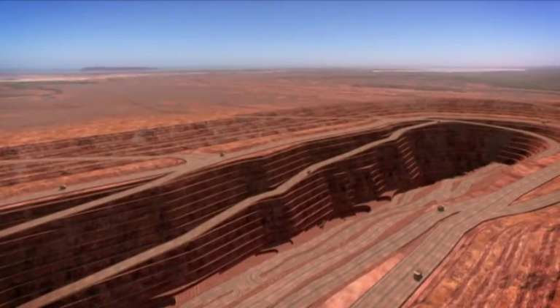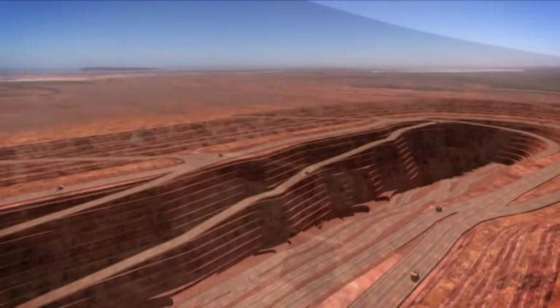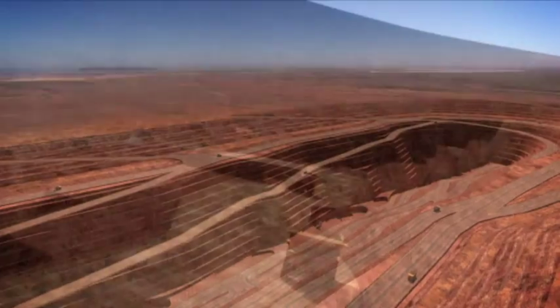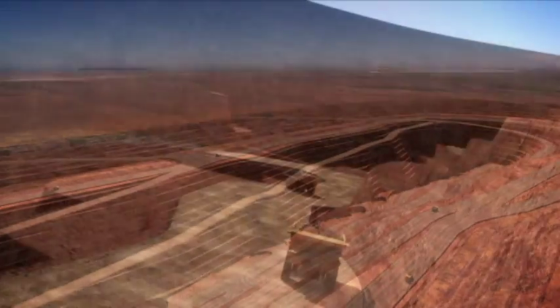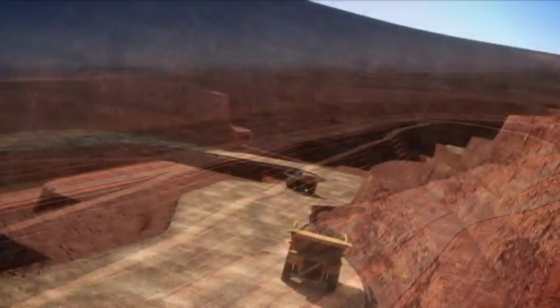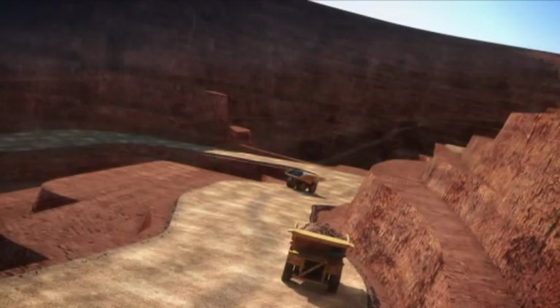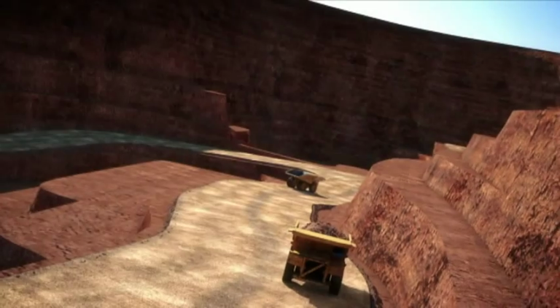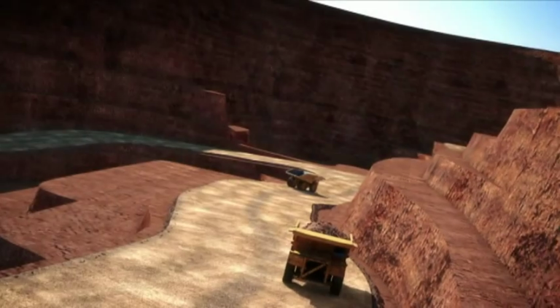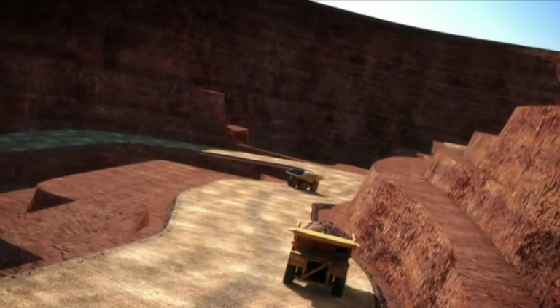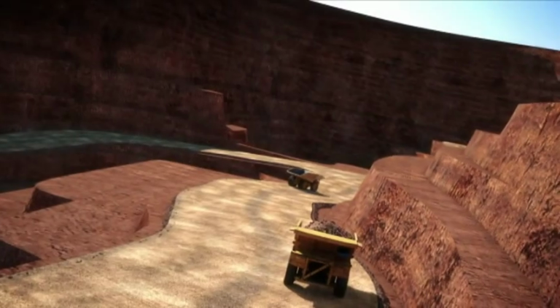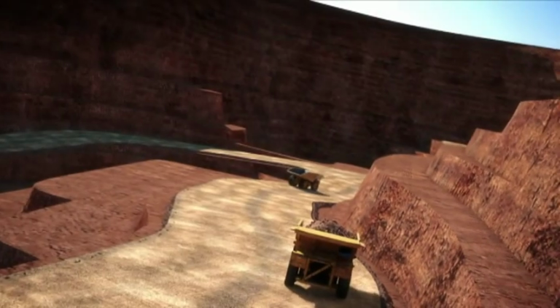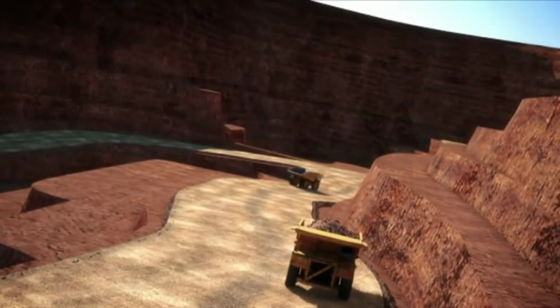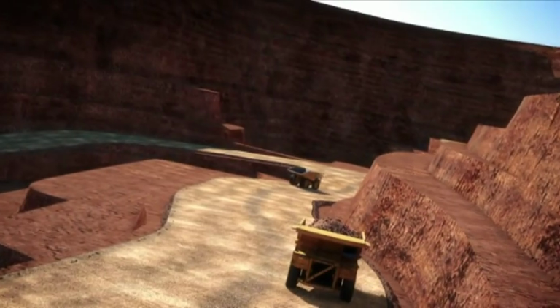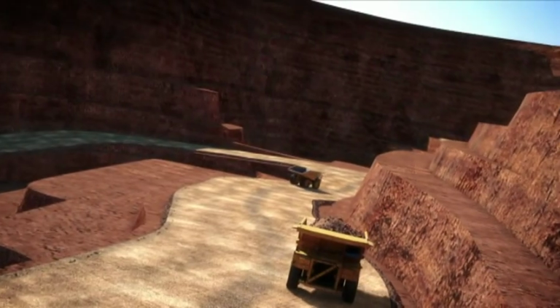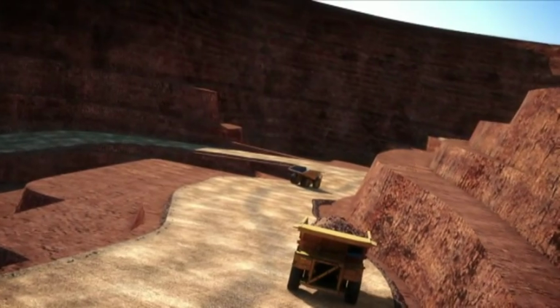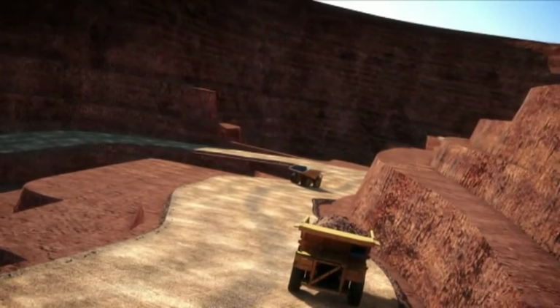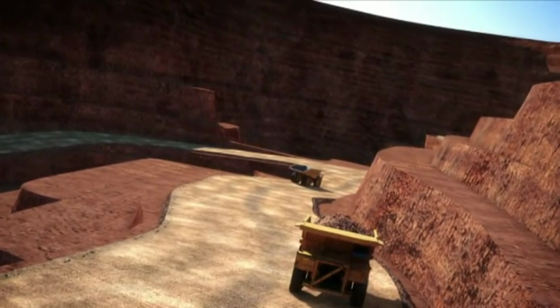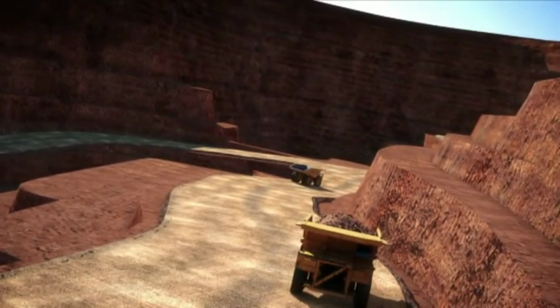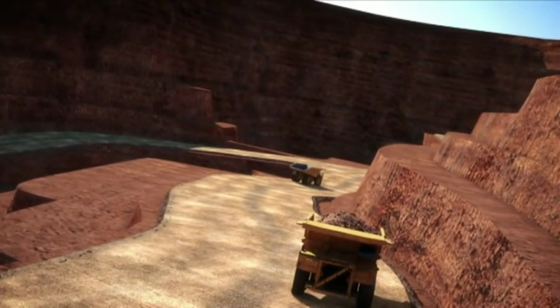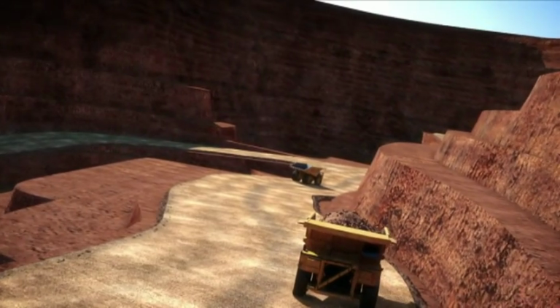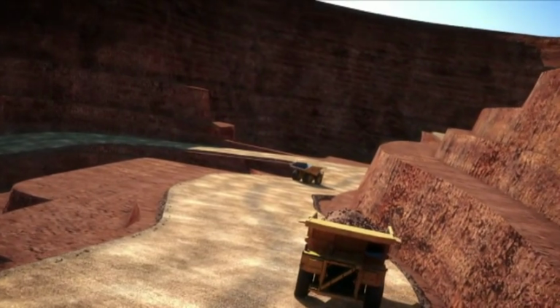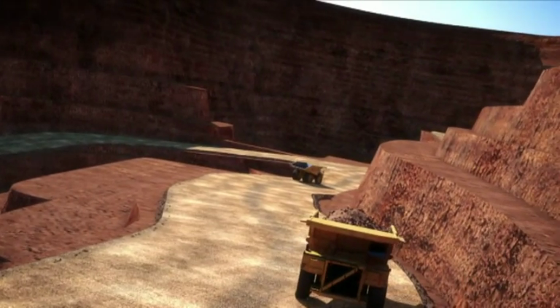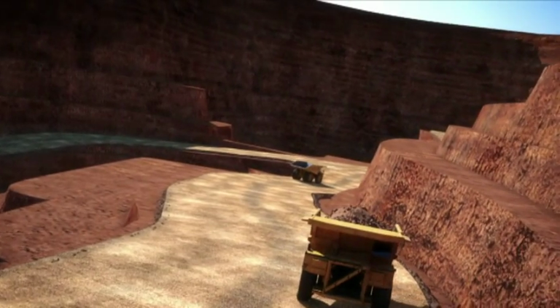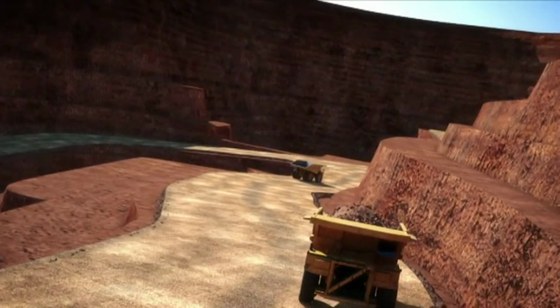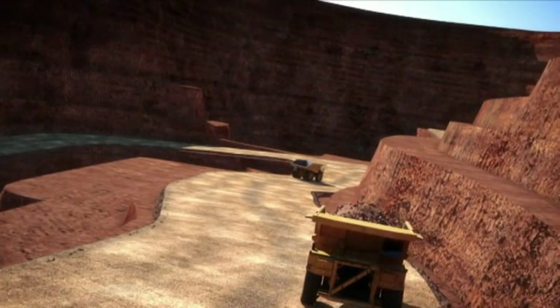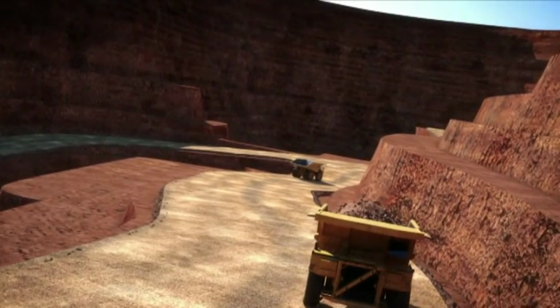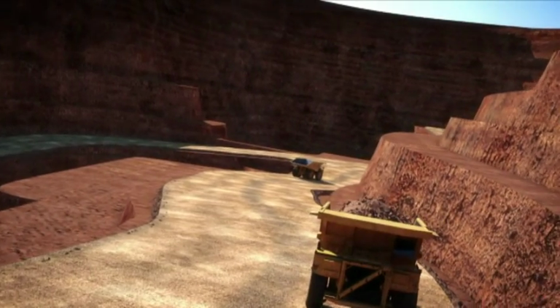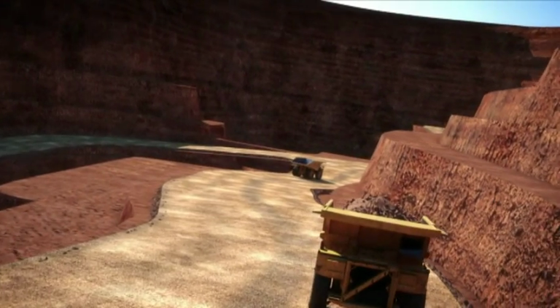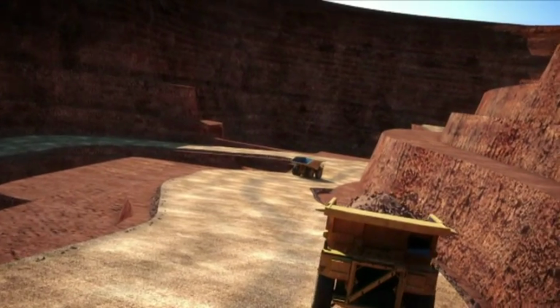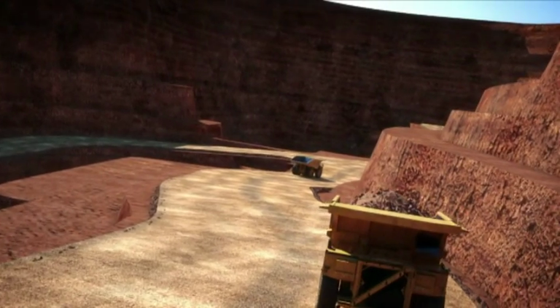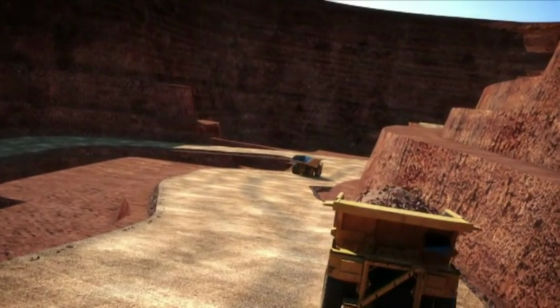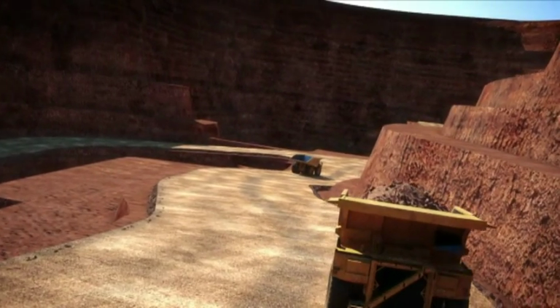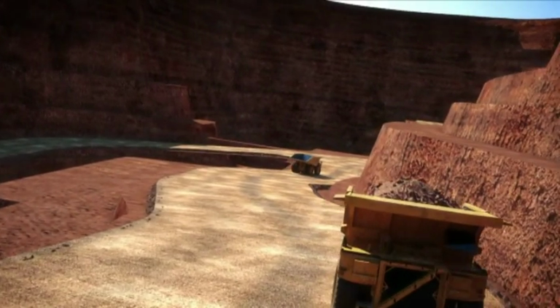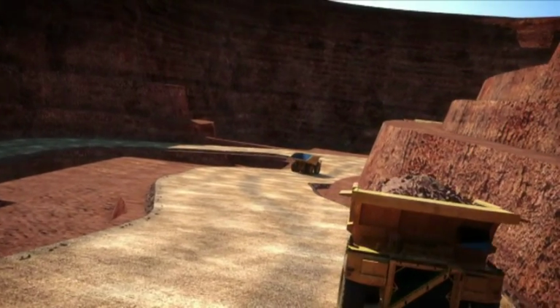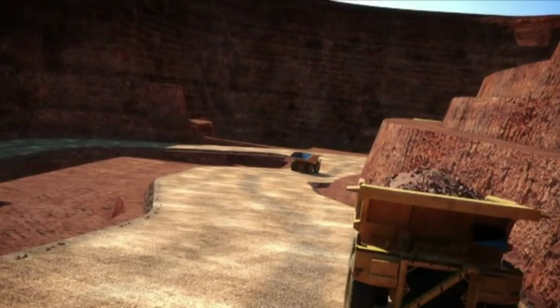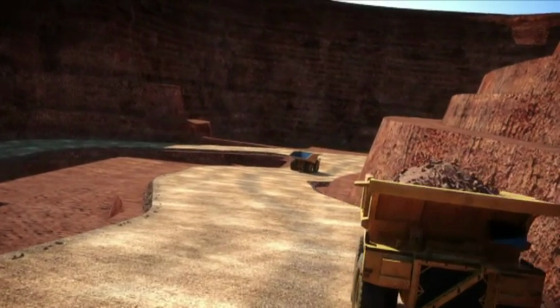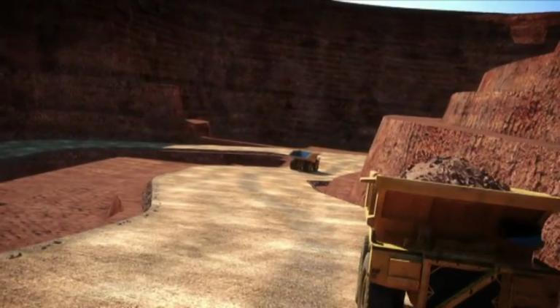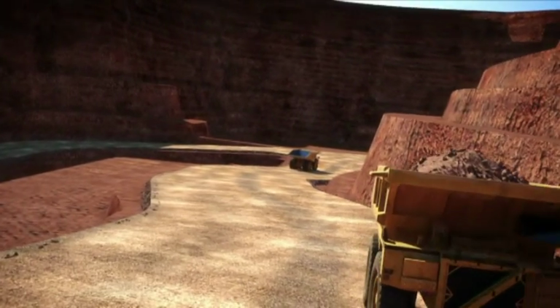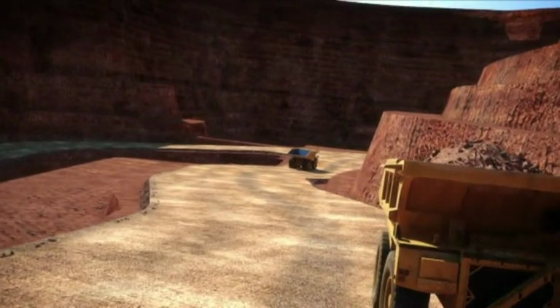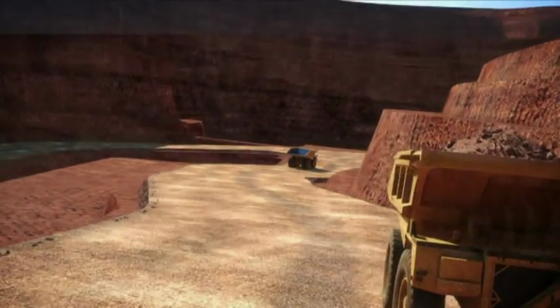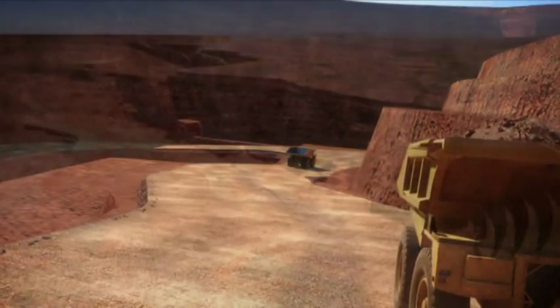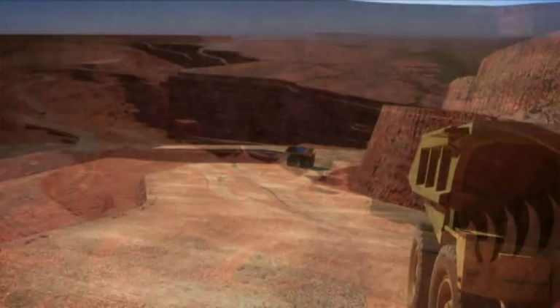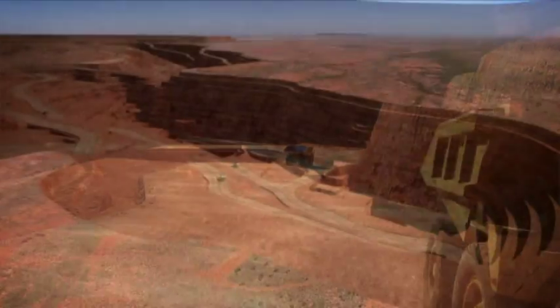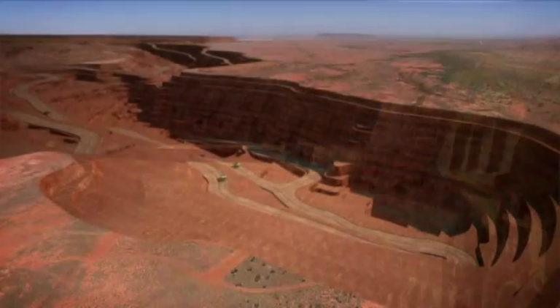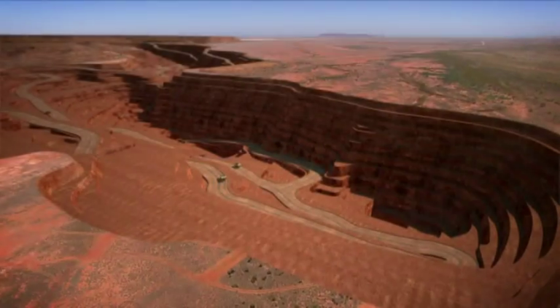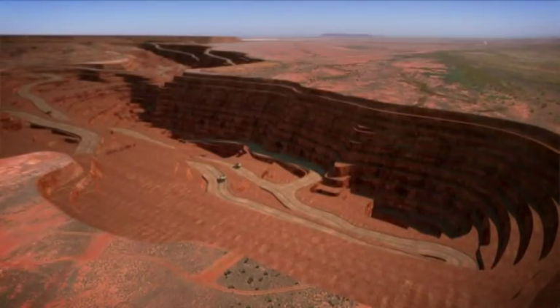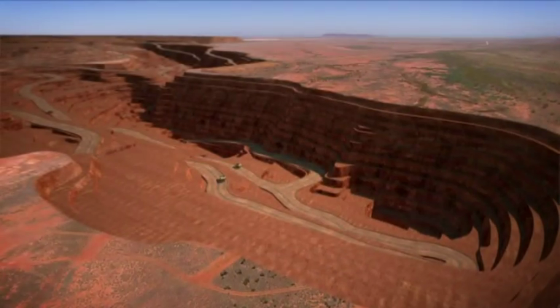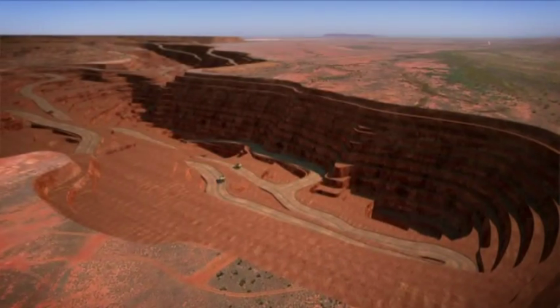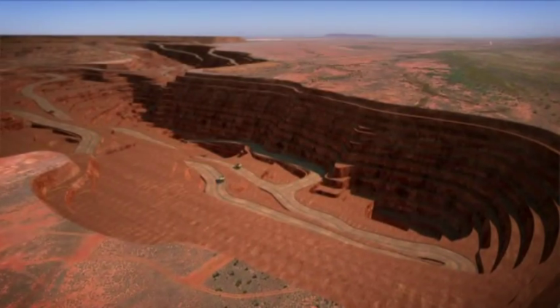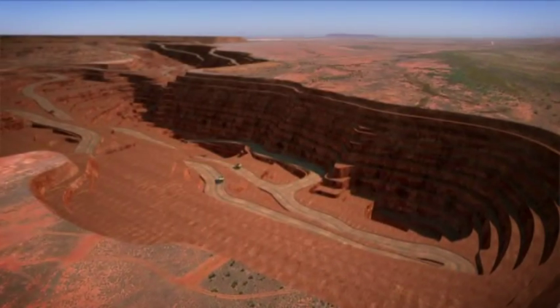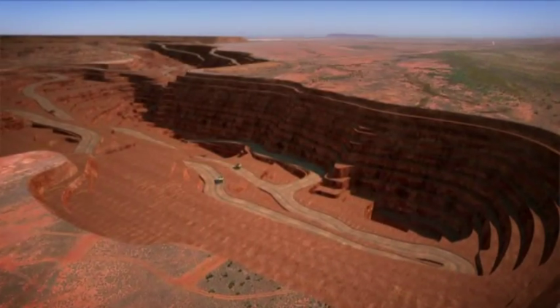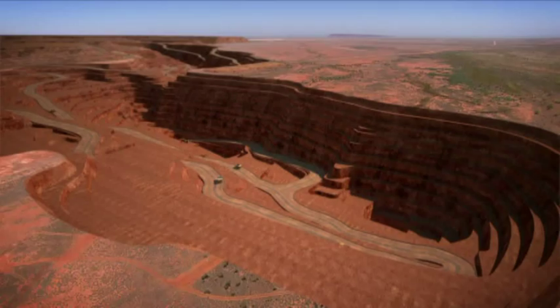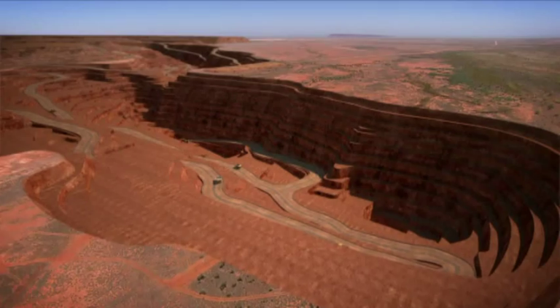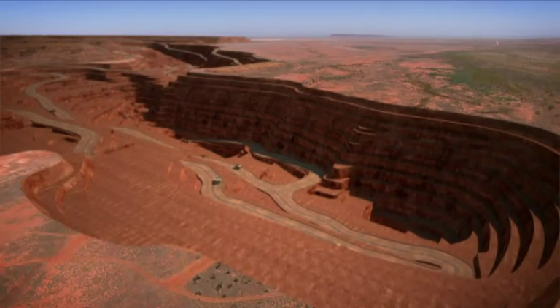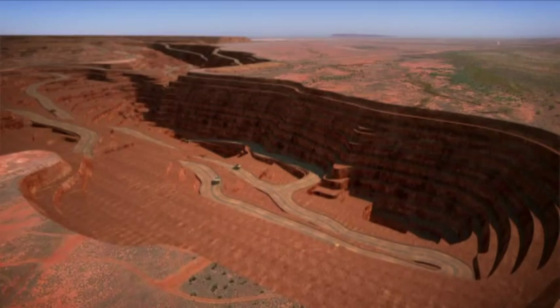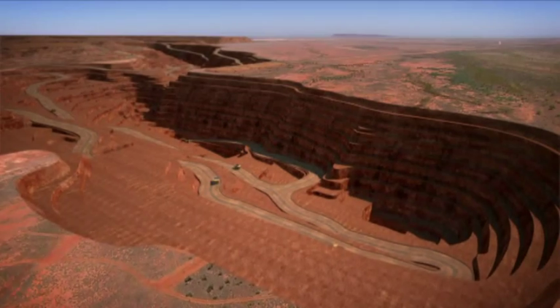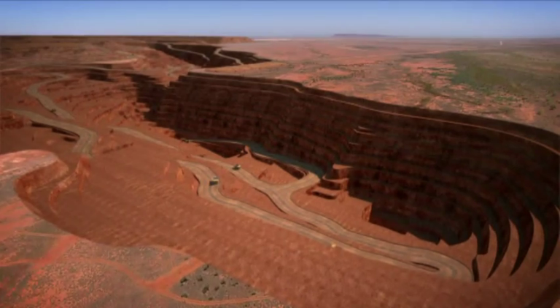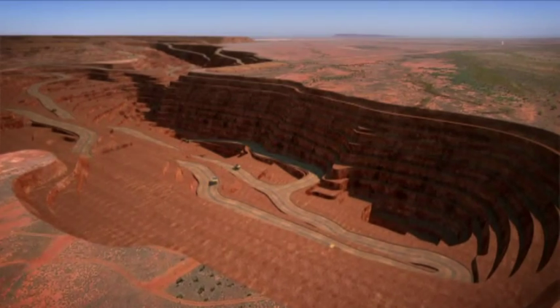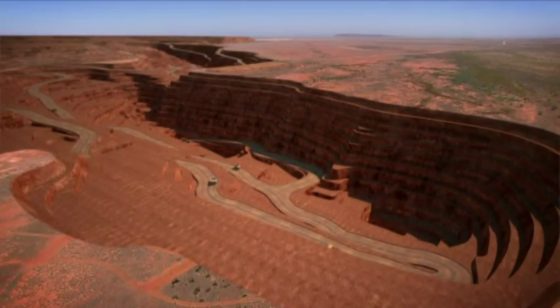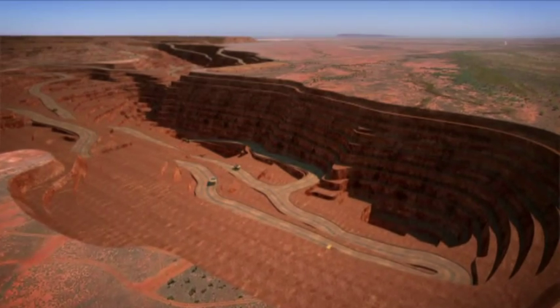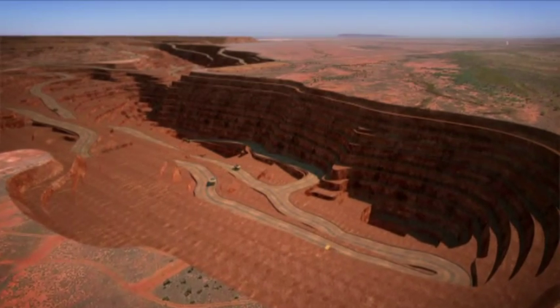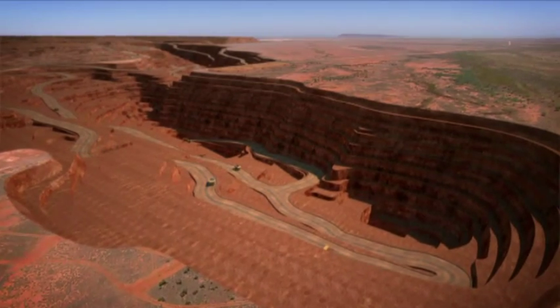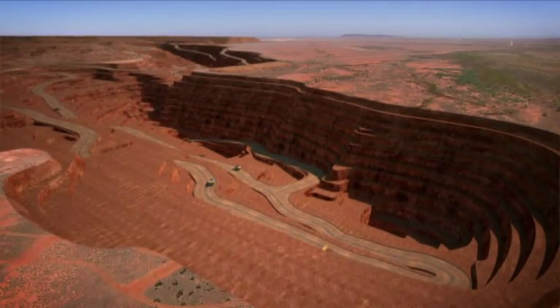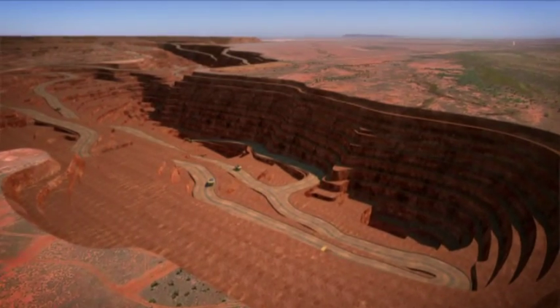The titanomagnetite ore to be mined and processed at Balabala contains iron, titanium and vanadium.